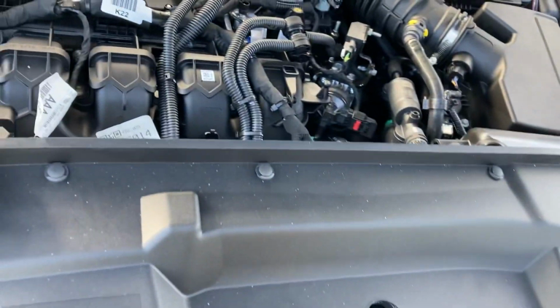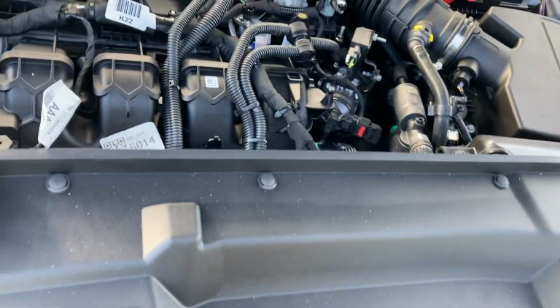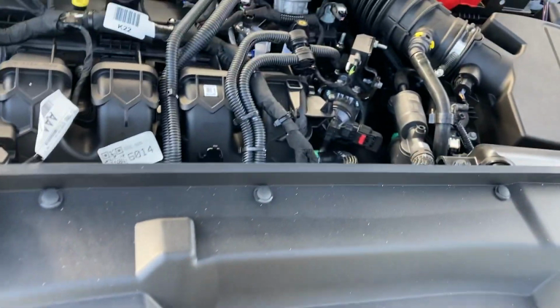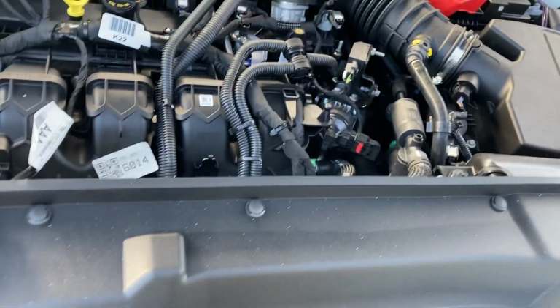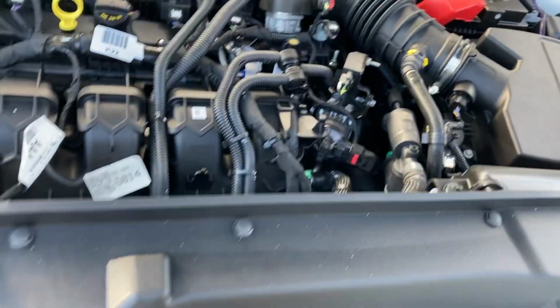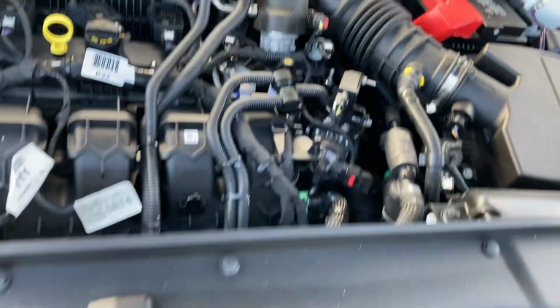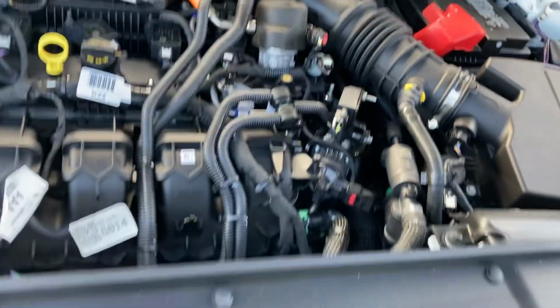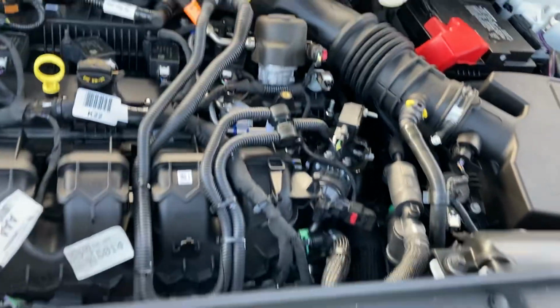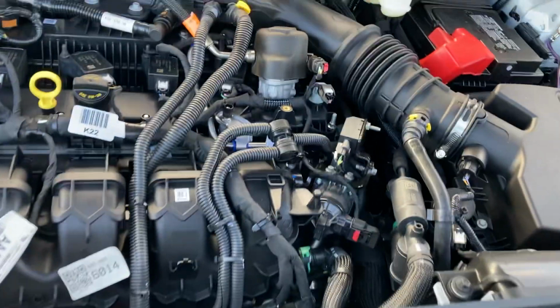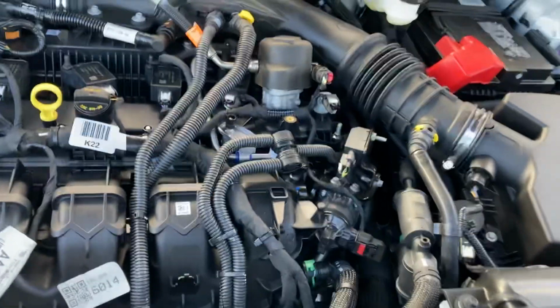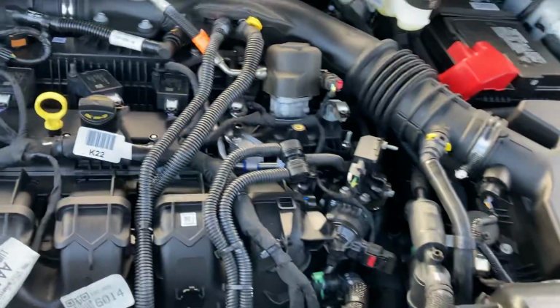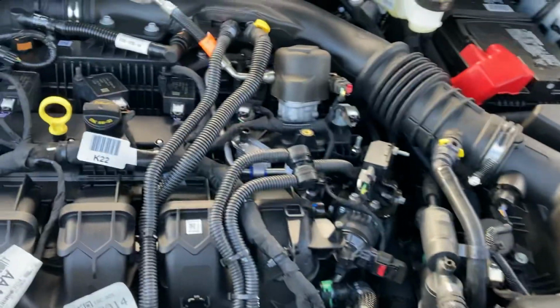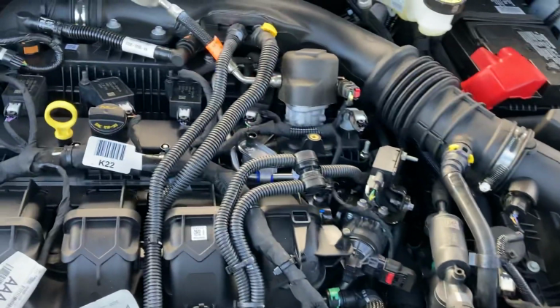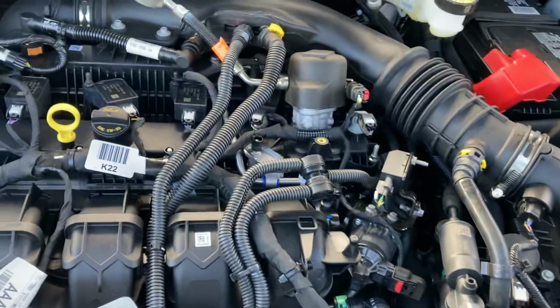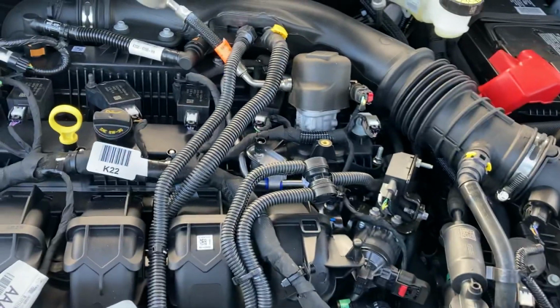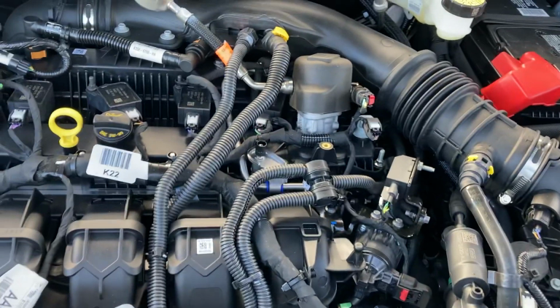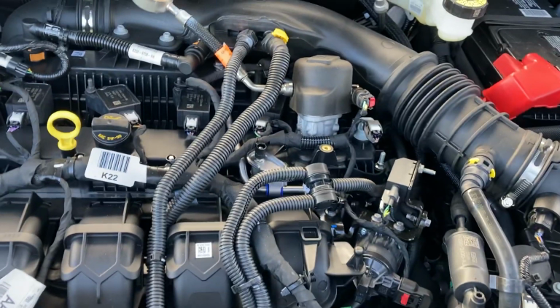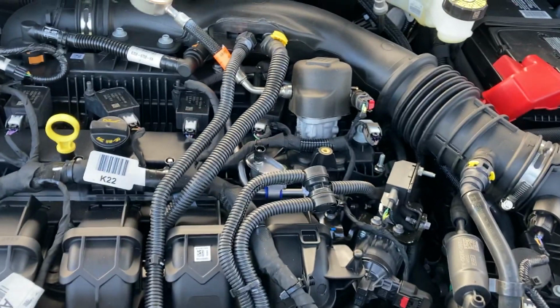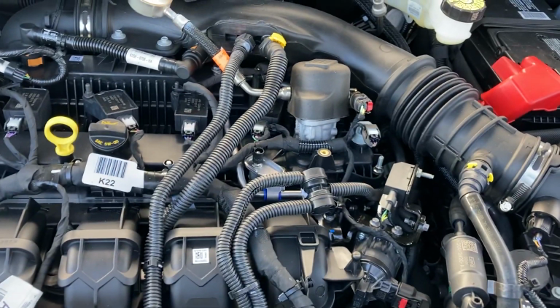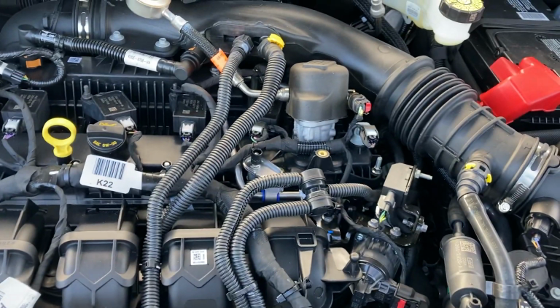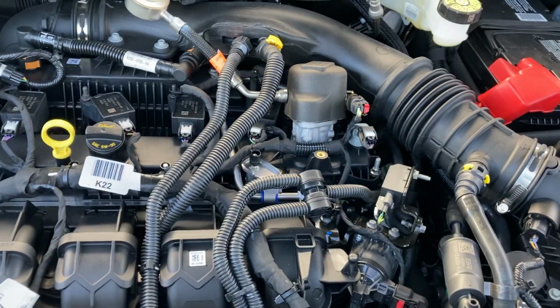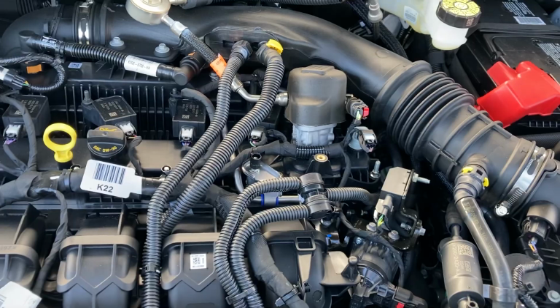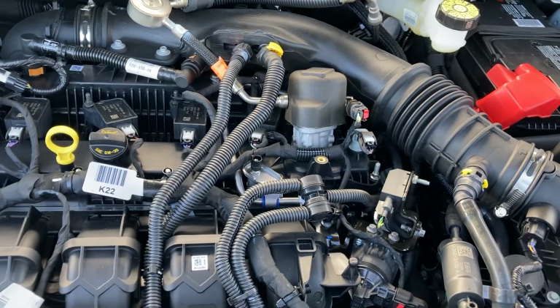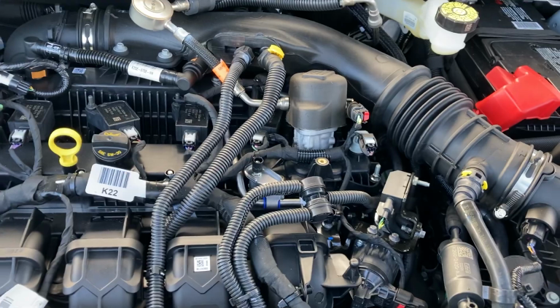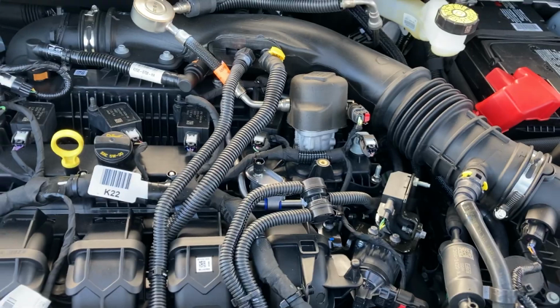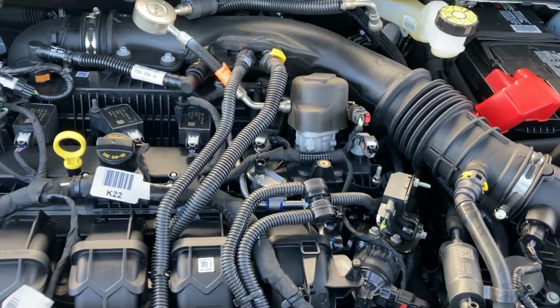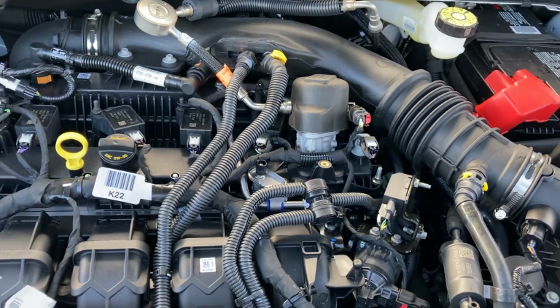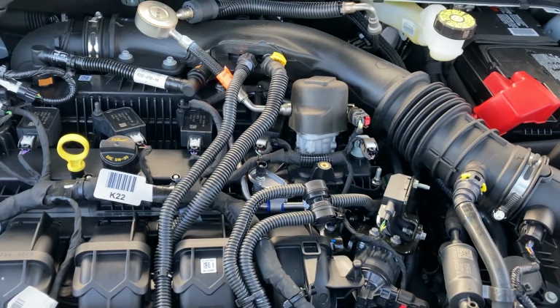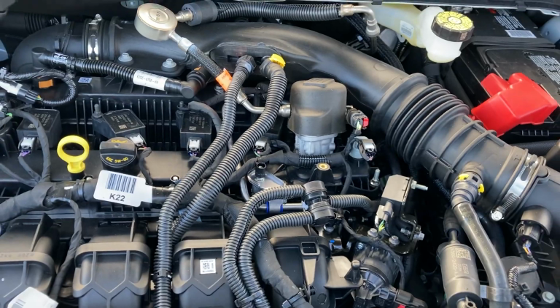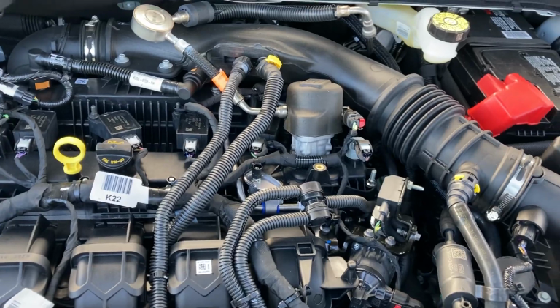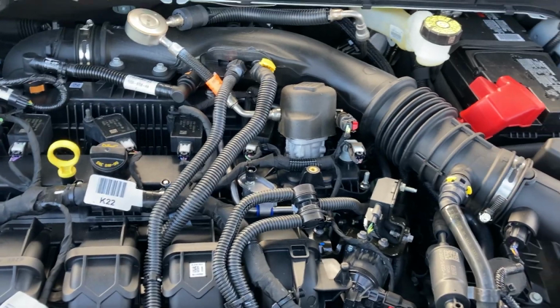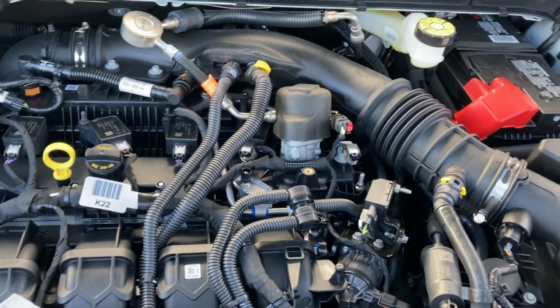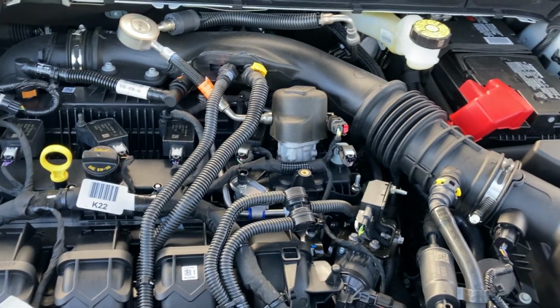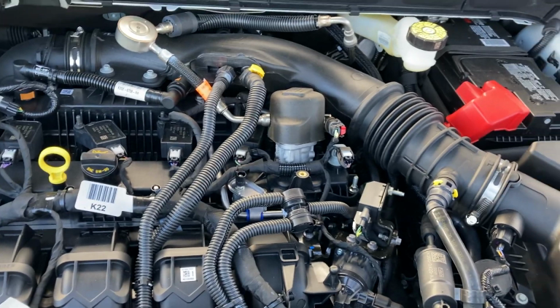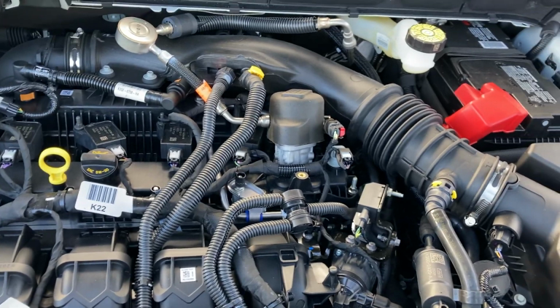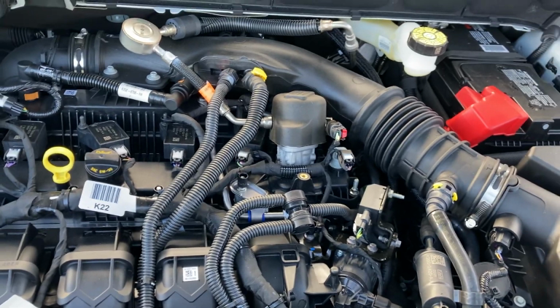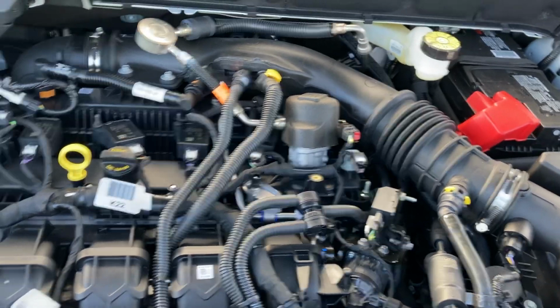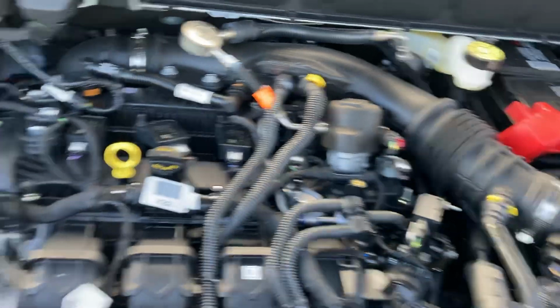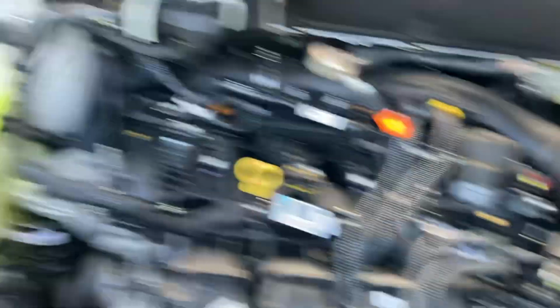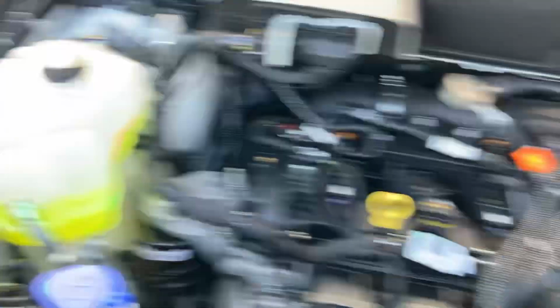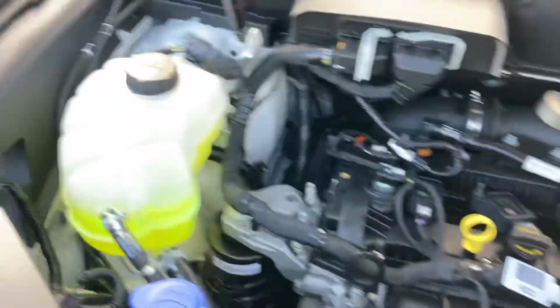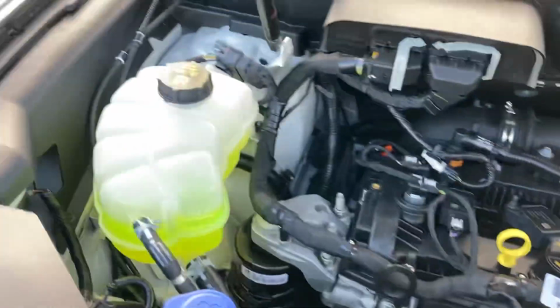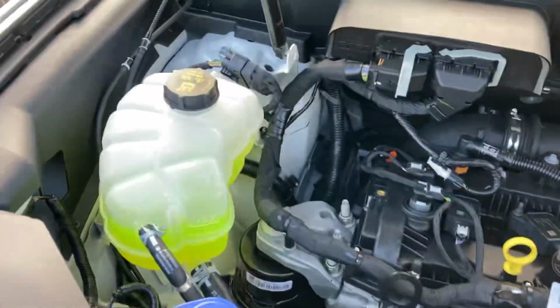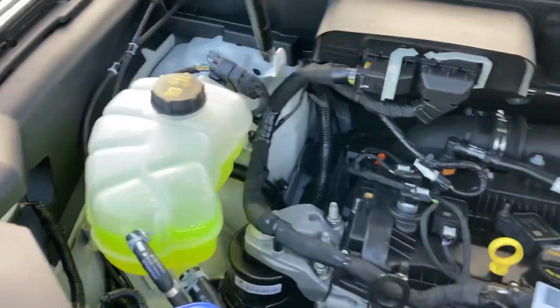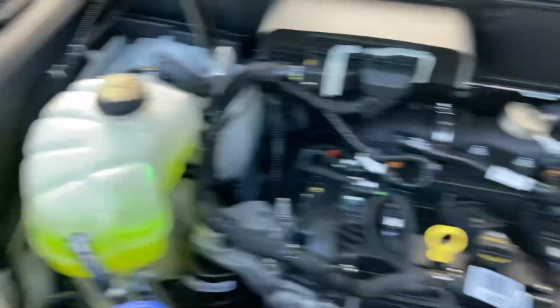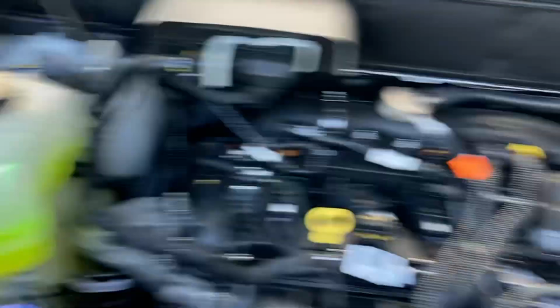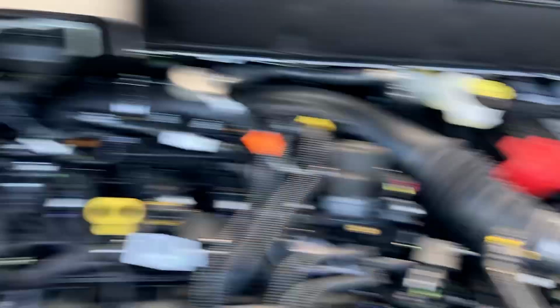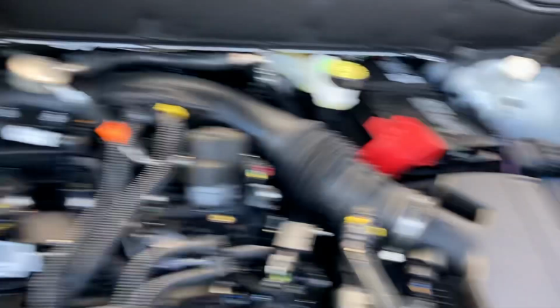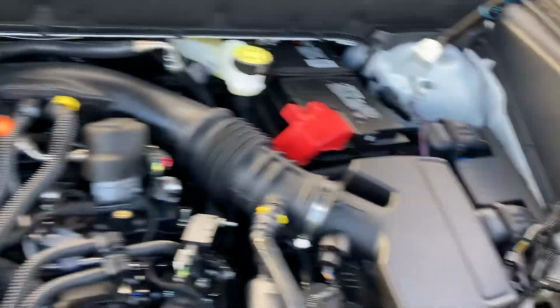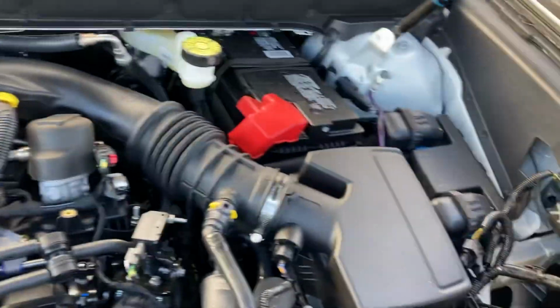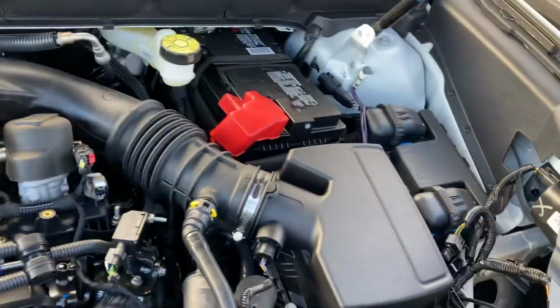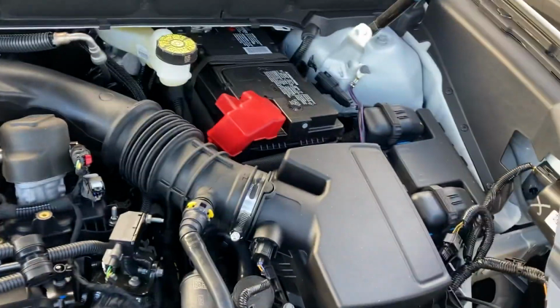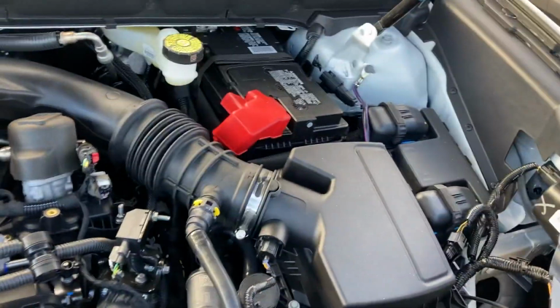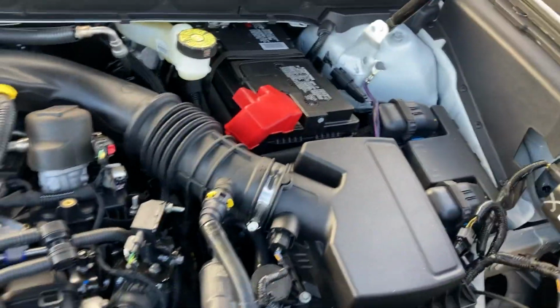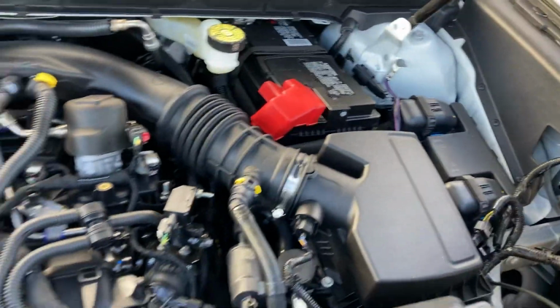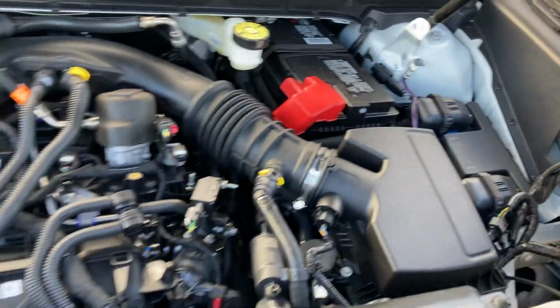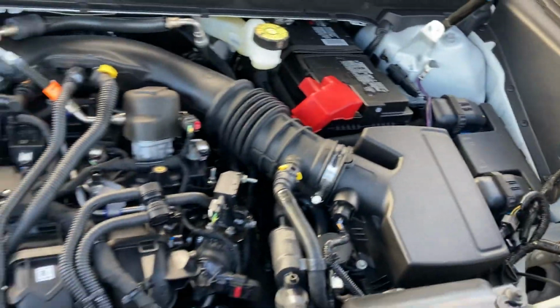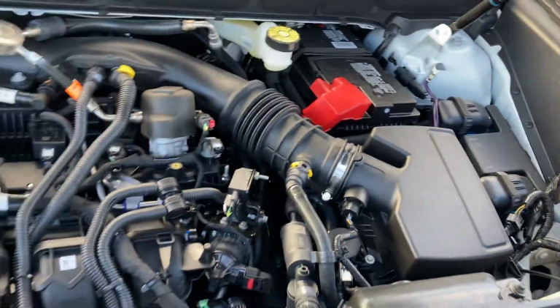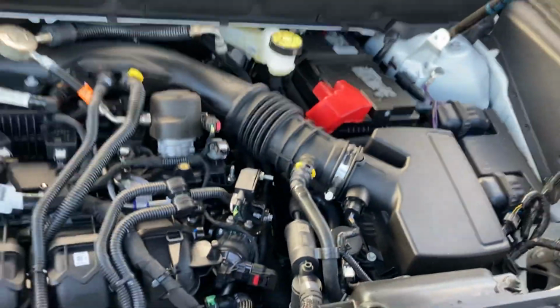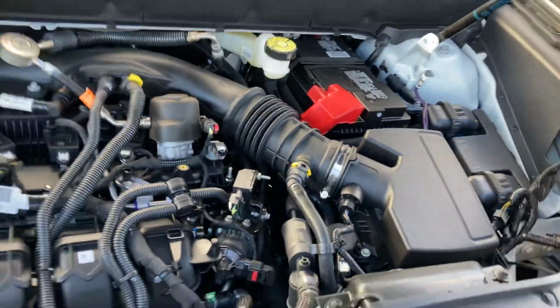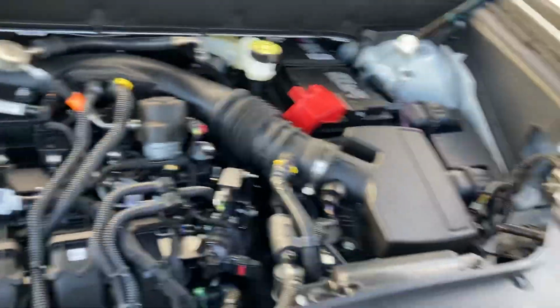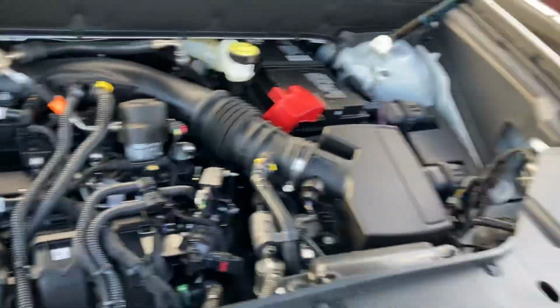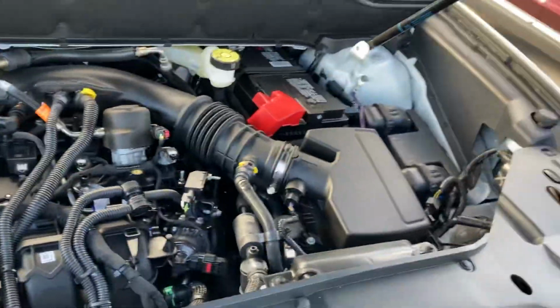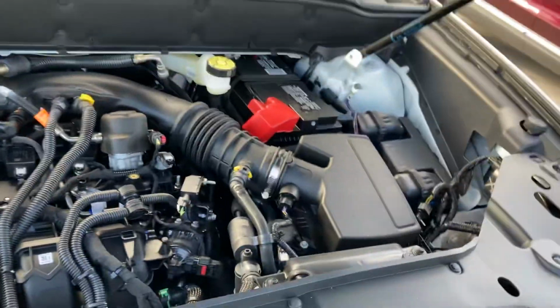2.0 inline-4 engine. Fluids right there with the battery — maintenance free.